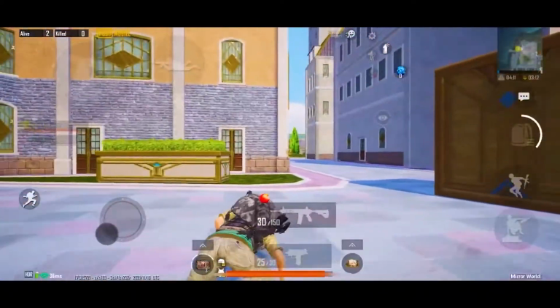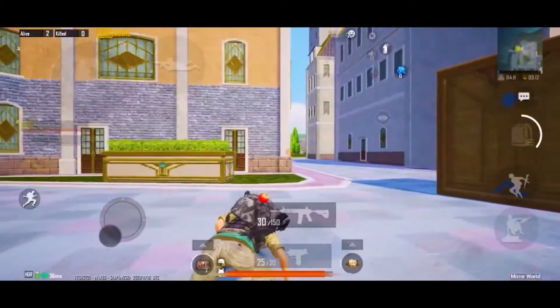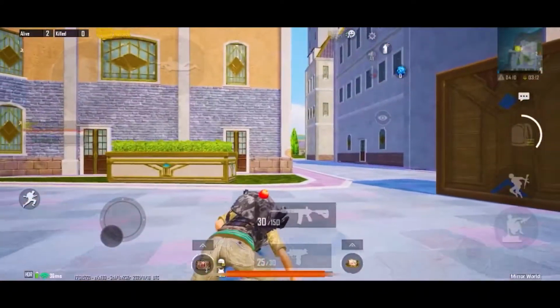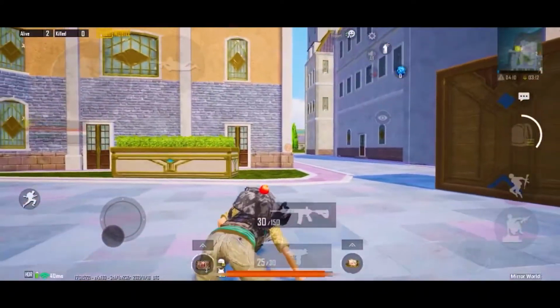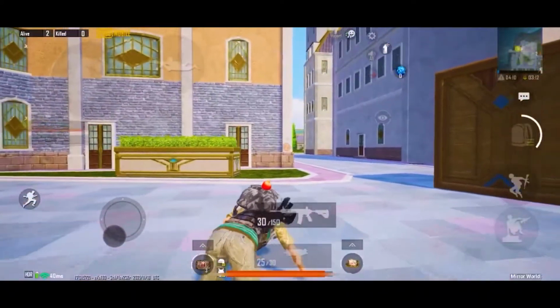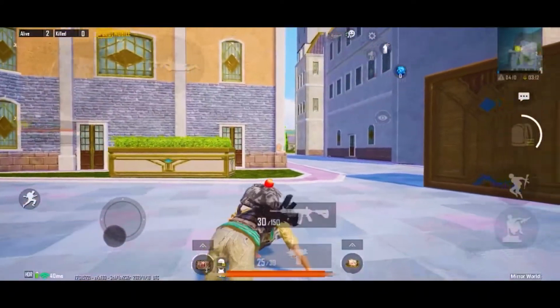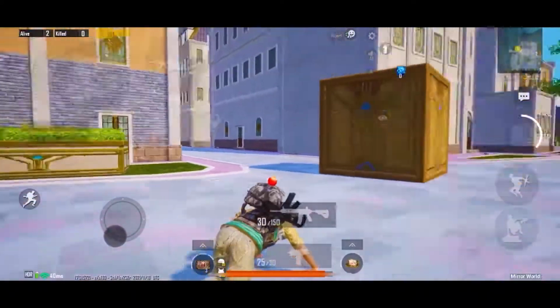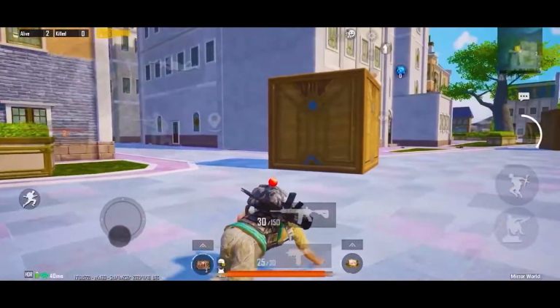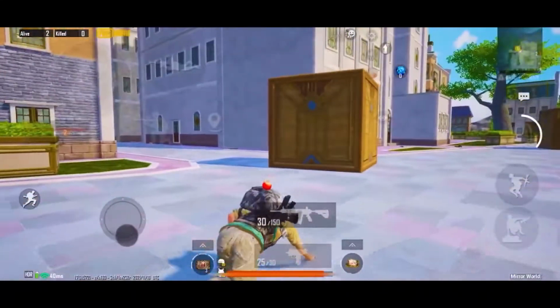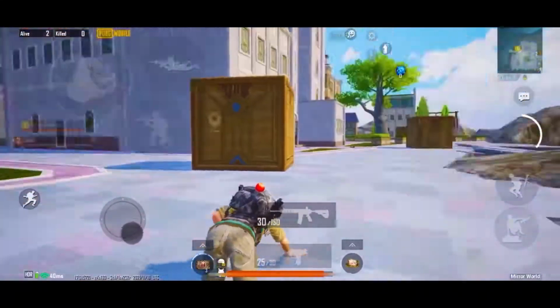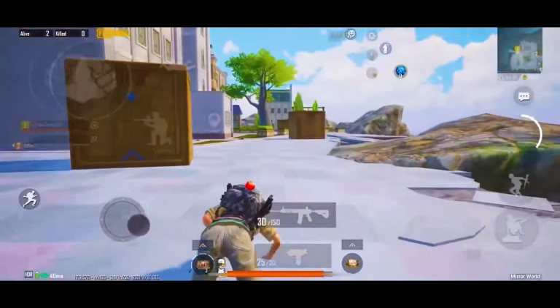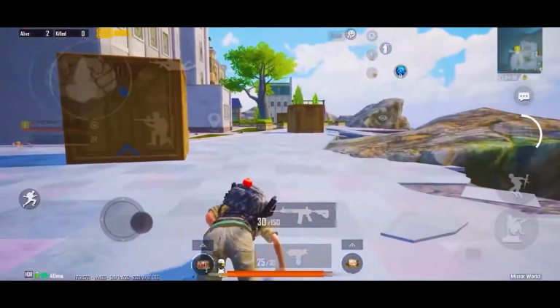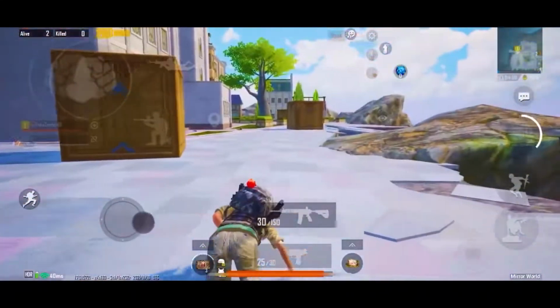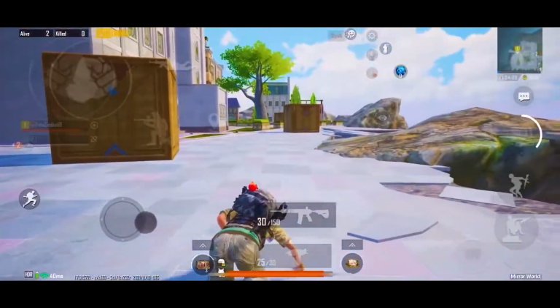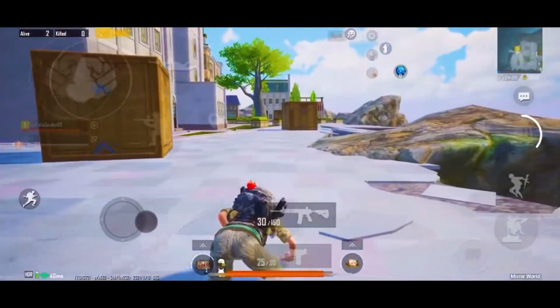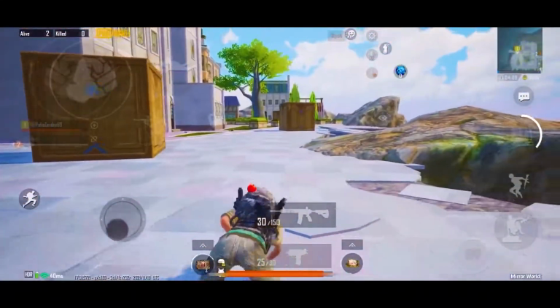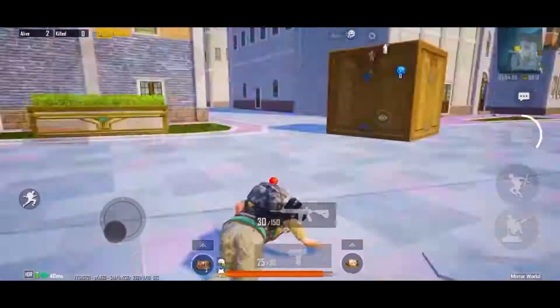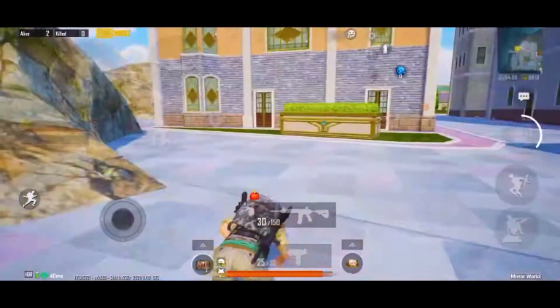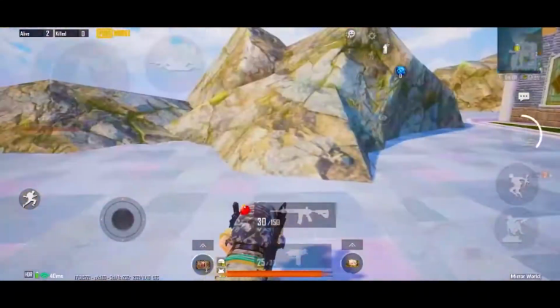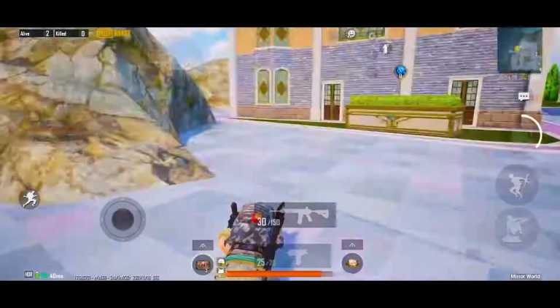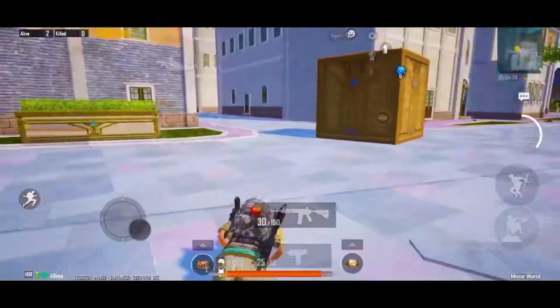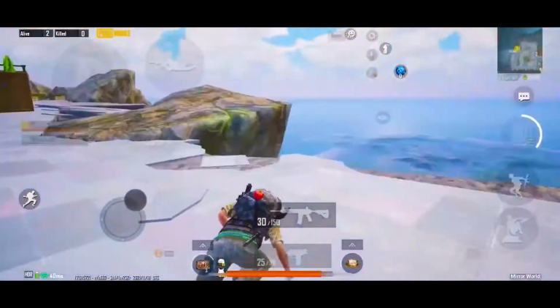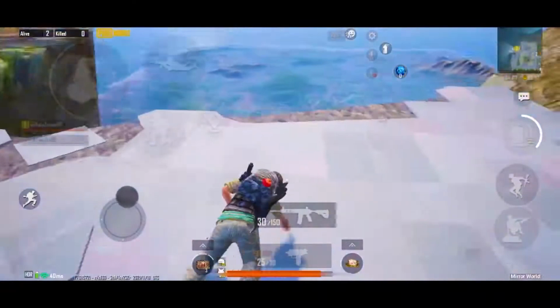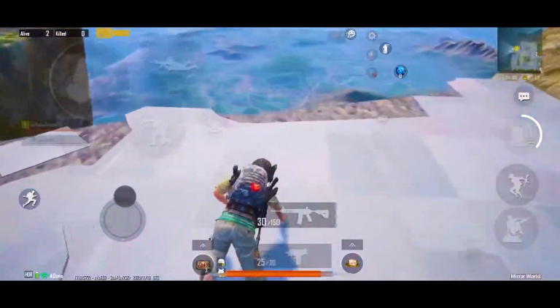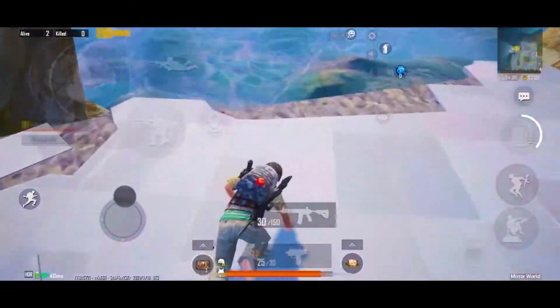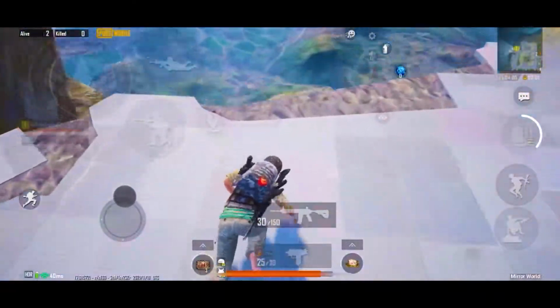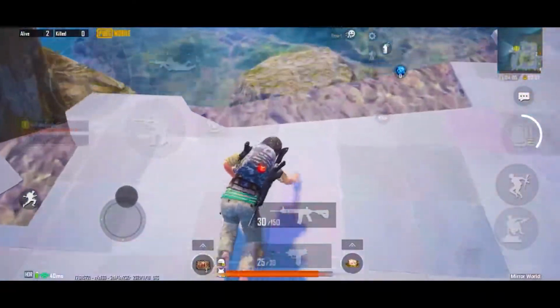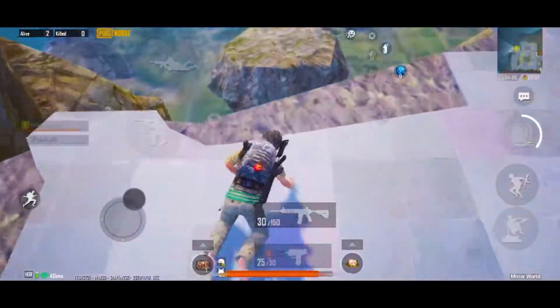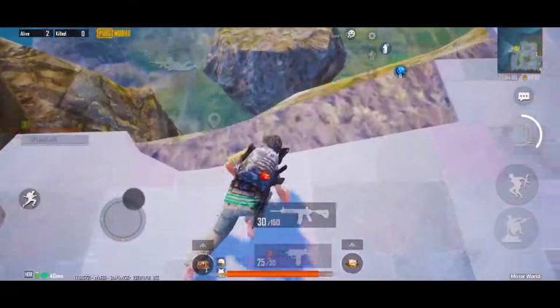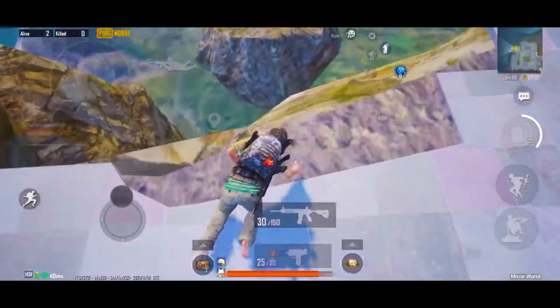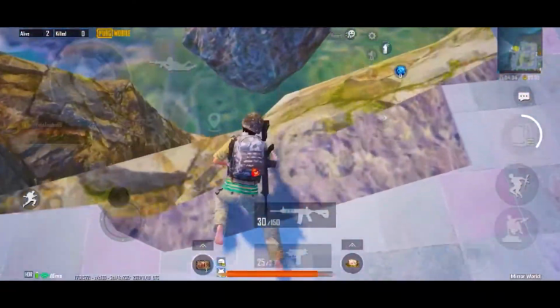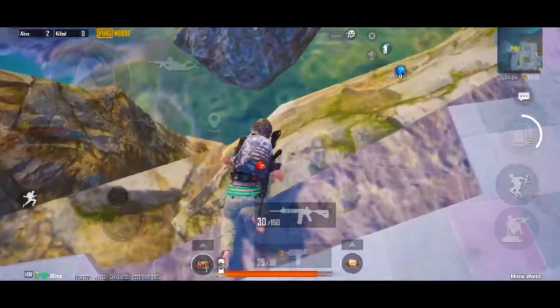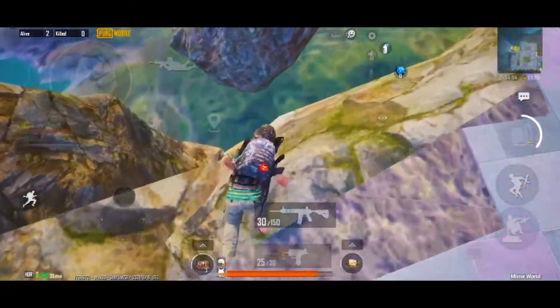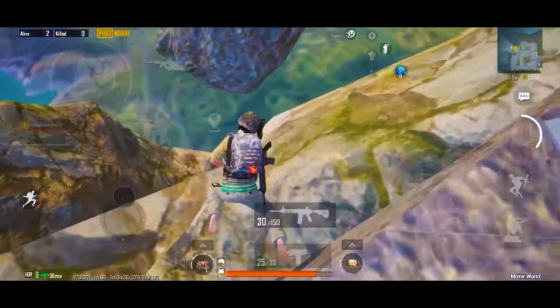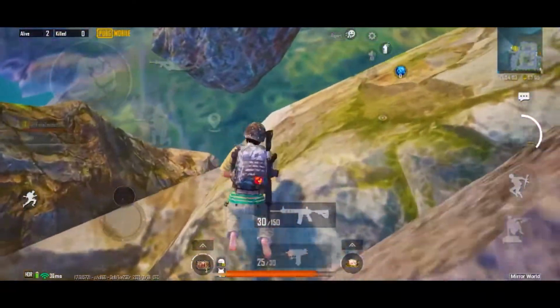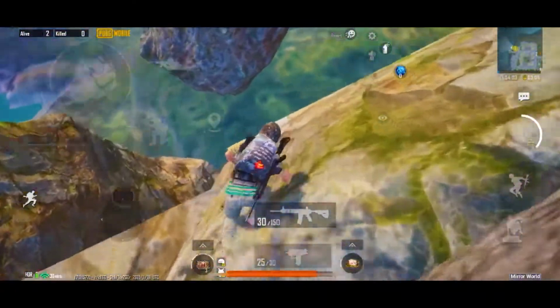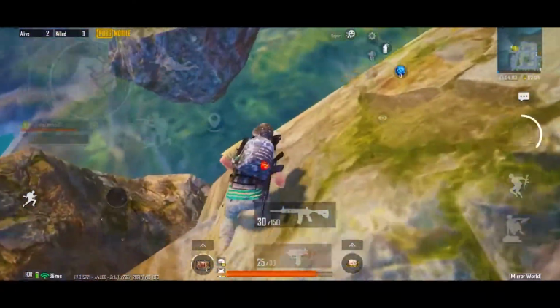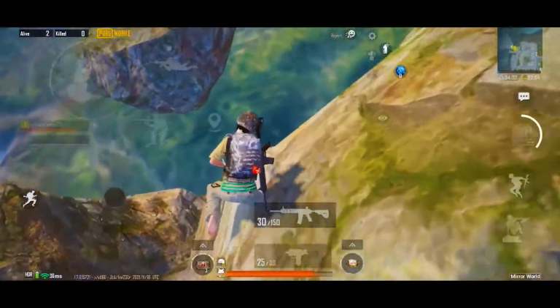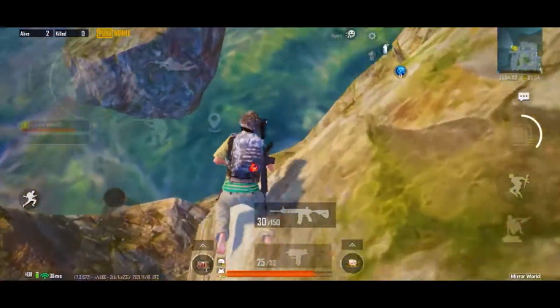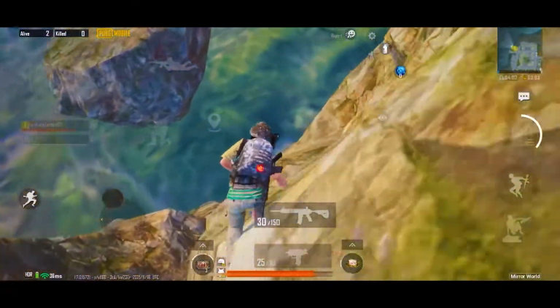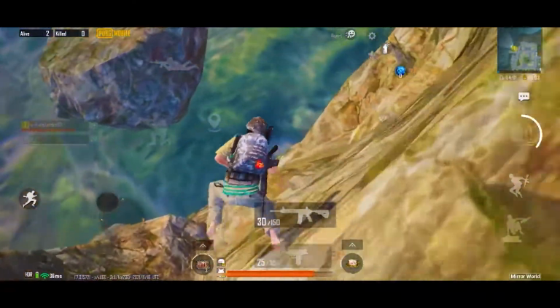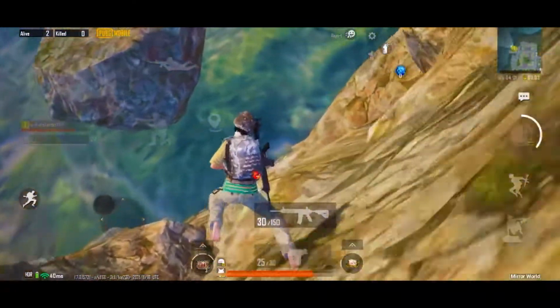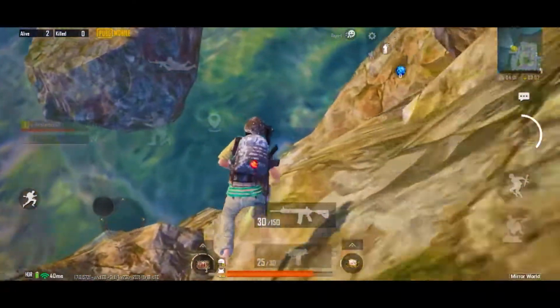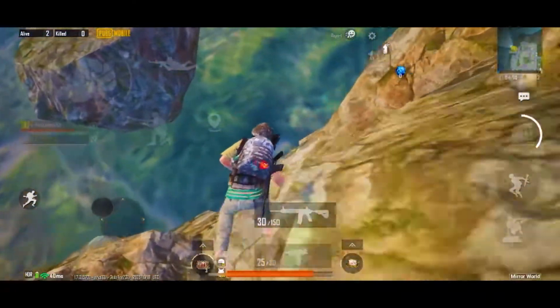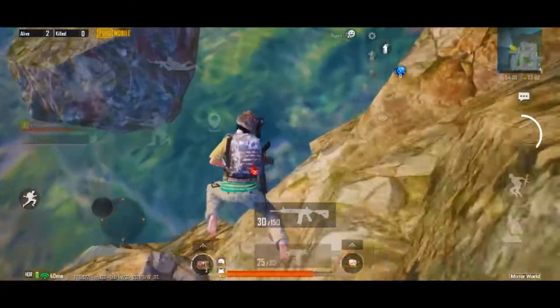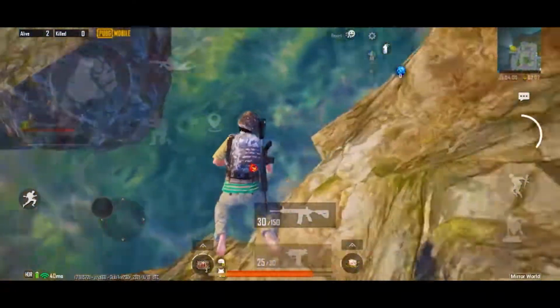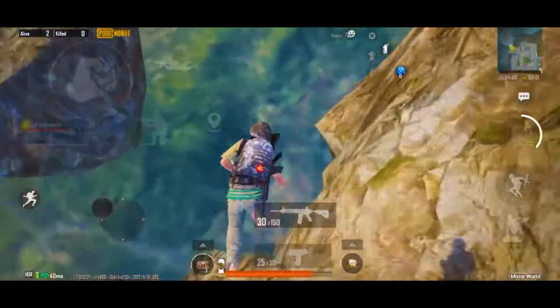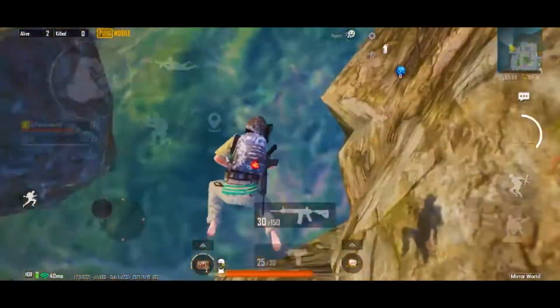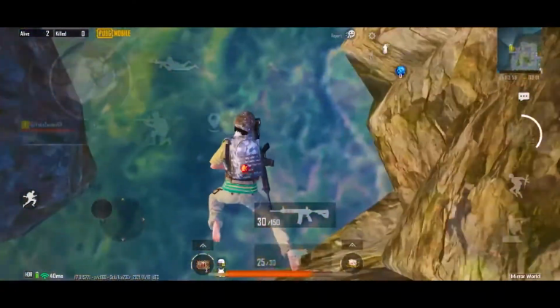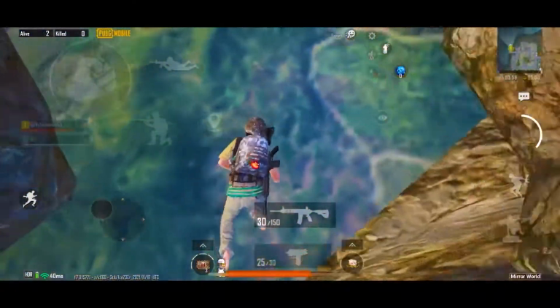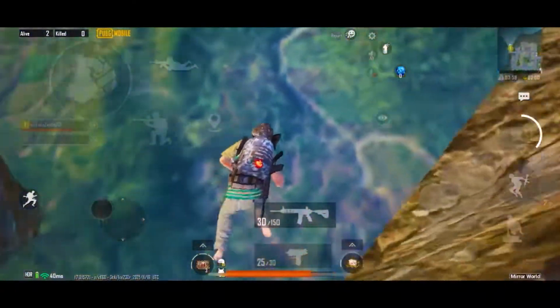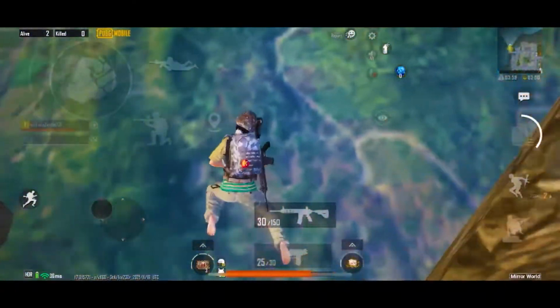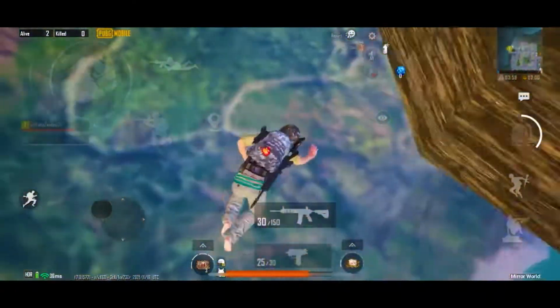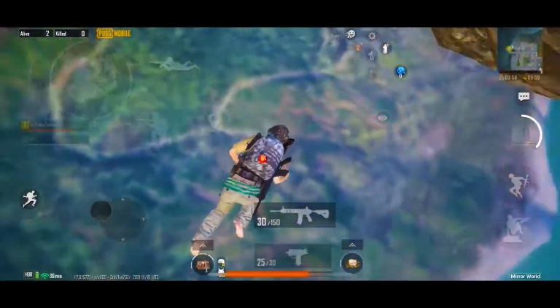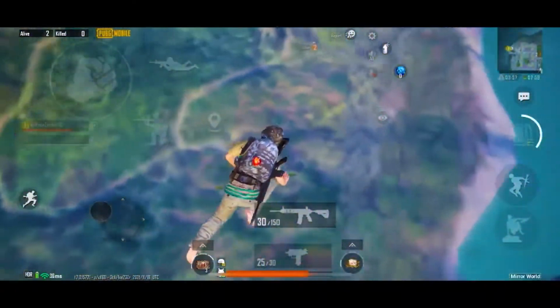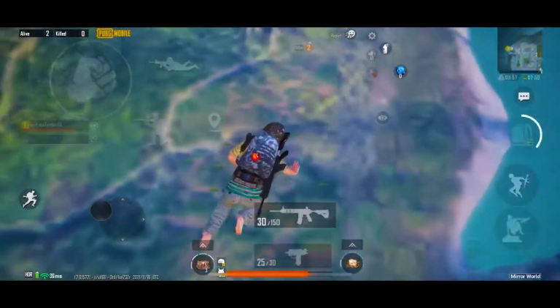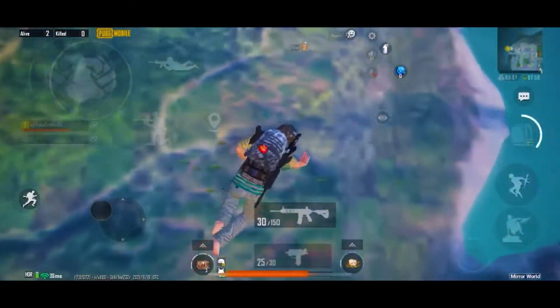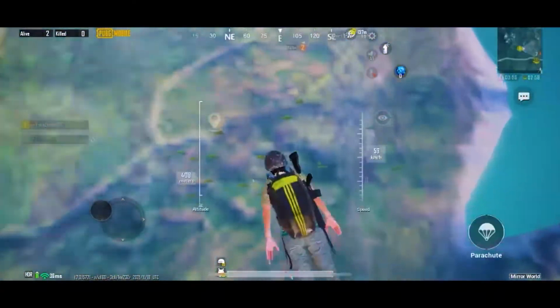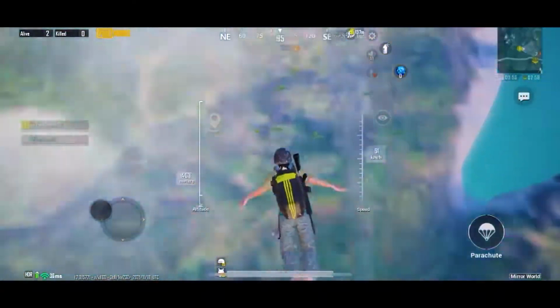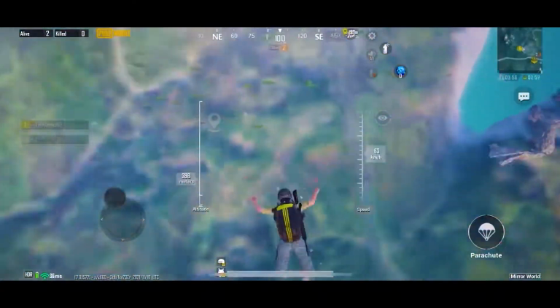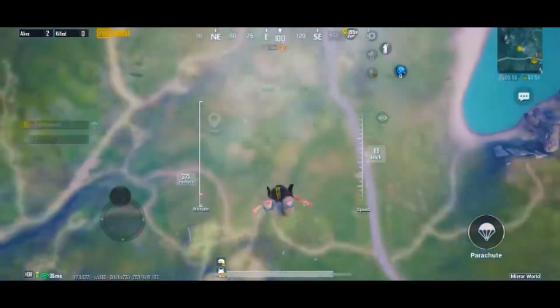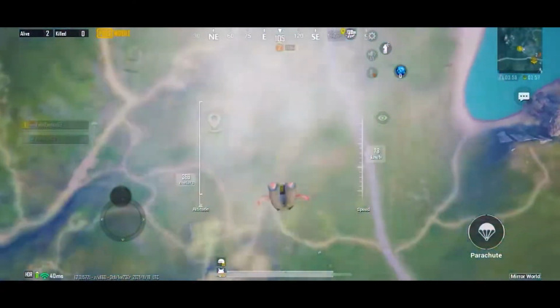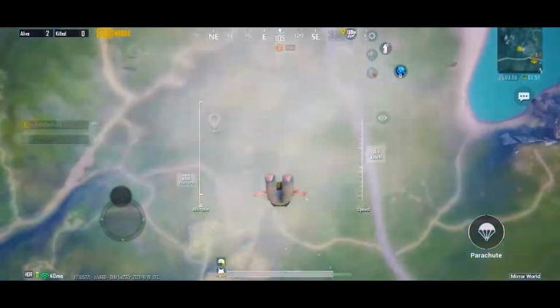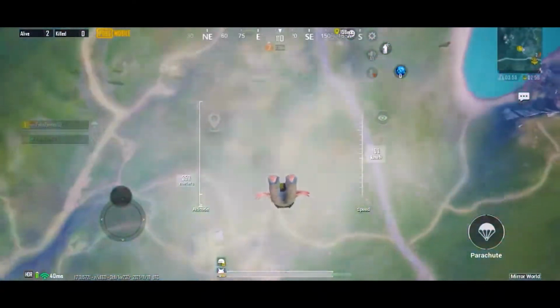If you got knocked on this island, you could crawl out to the edge and jump off, so that you'll automatically get revived plus you'll get full health recovered.